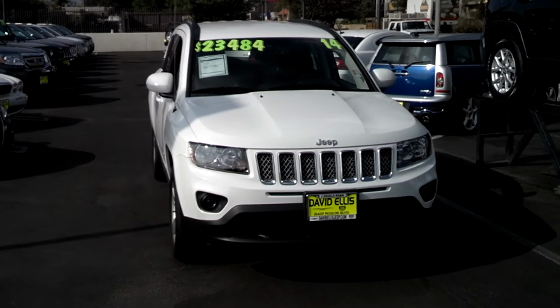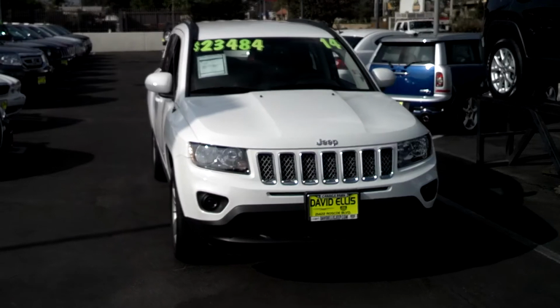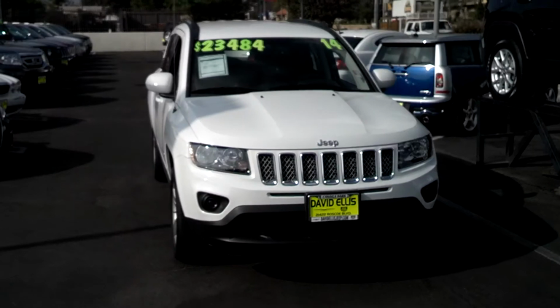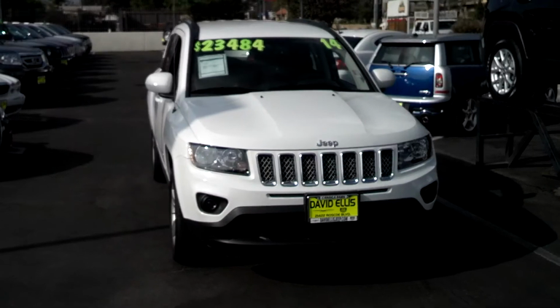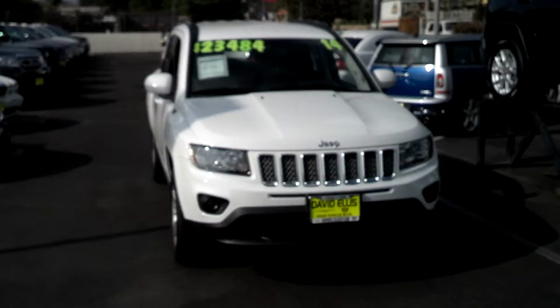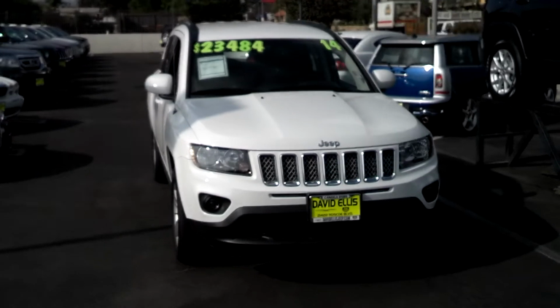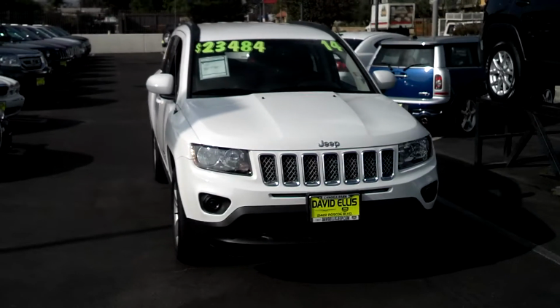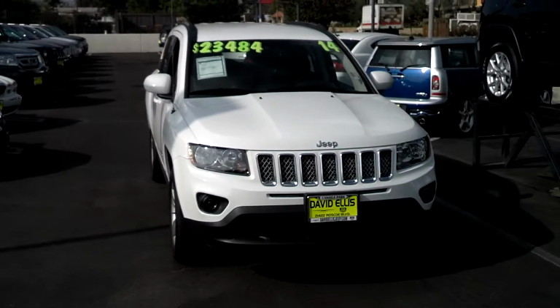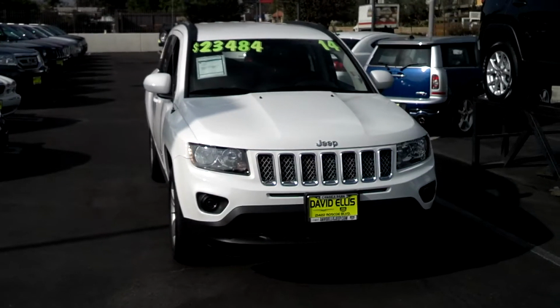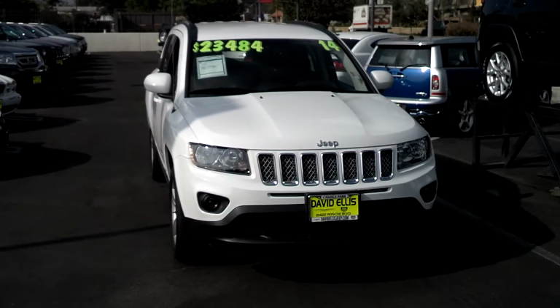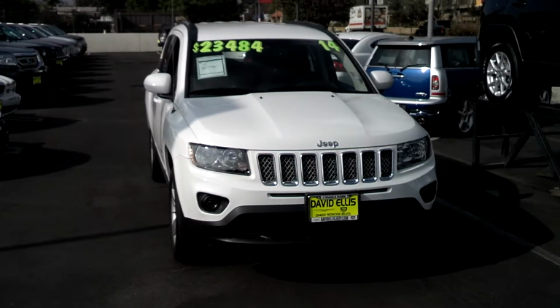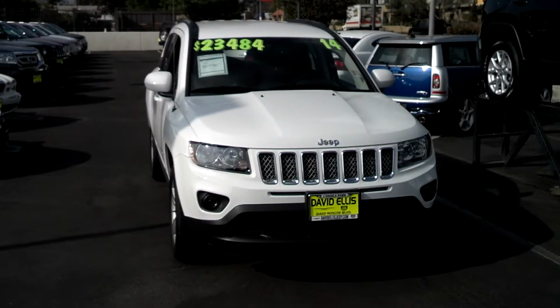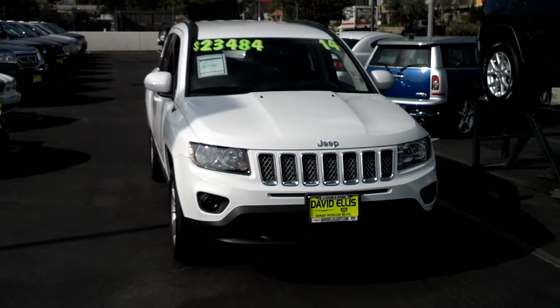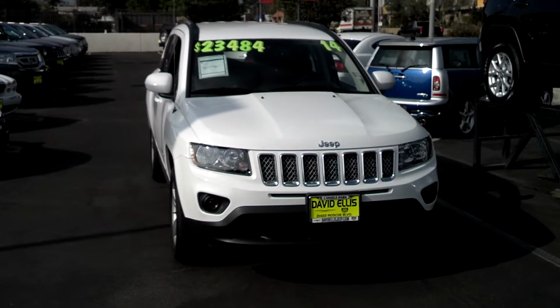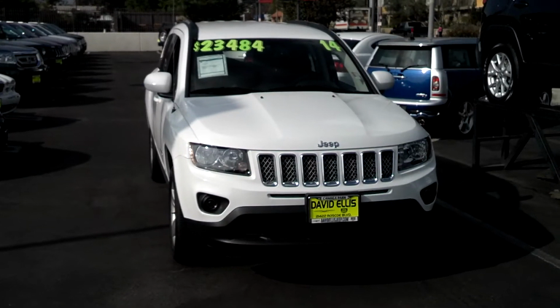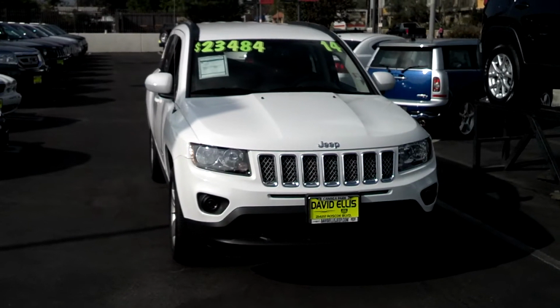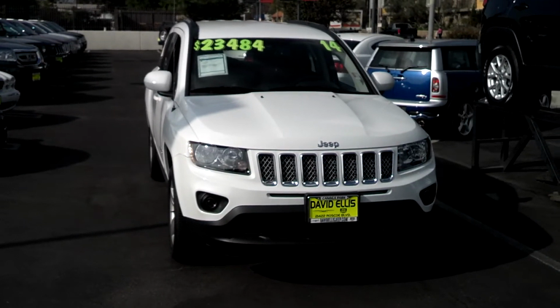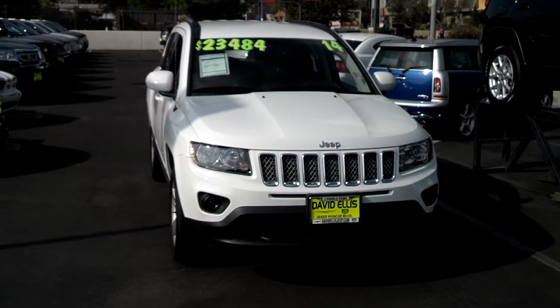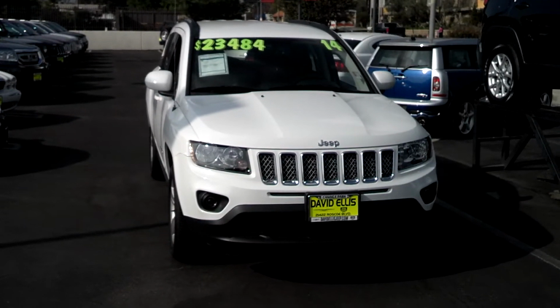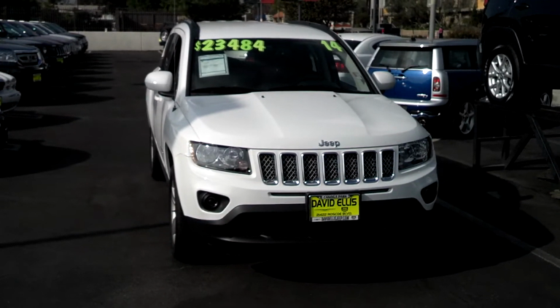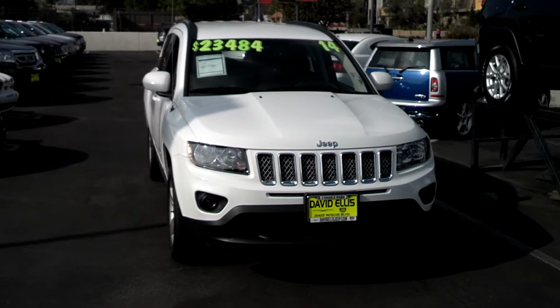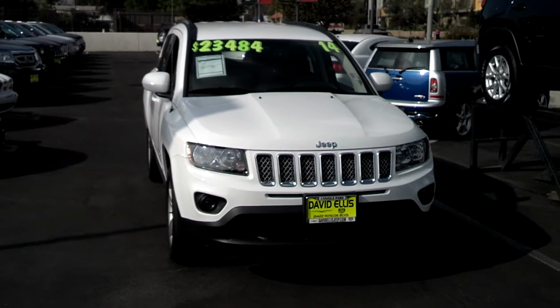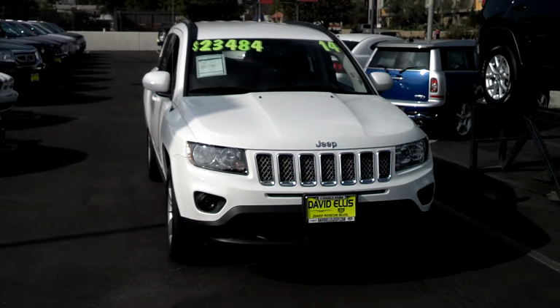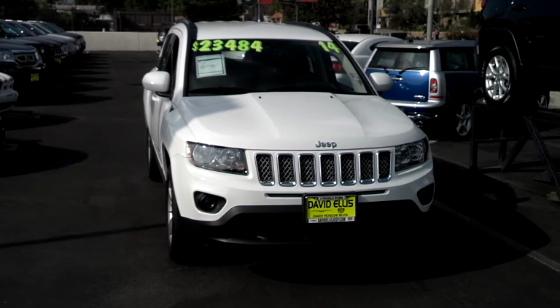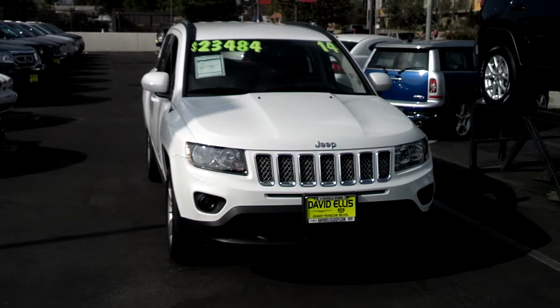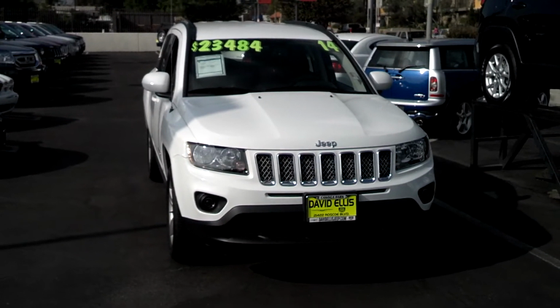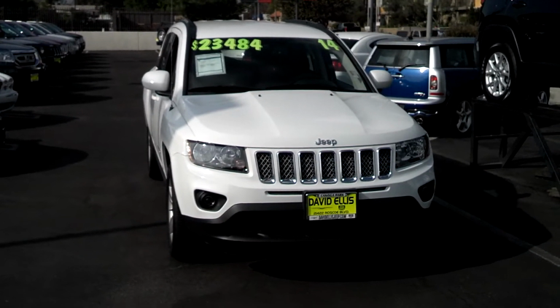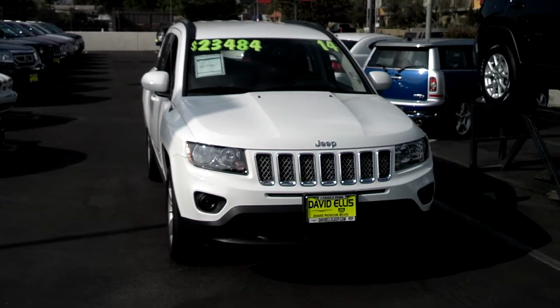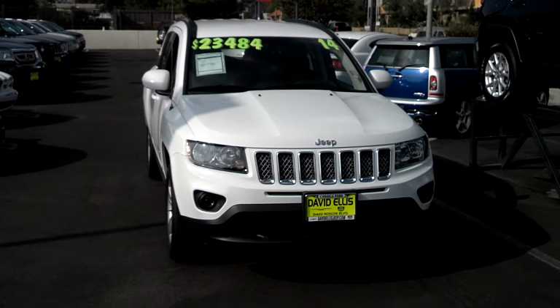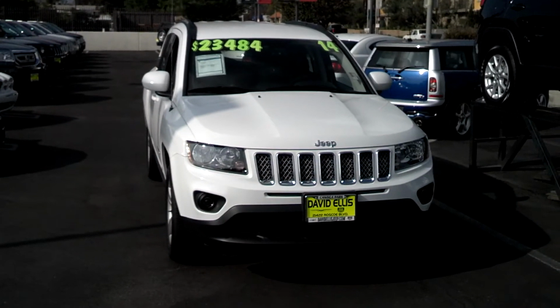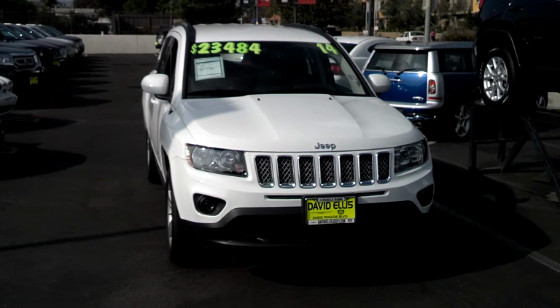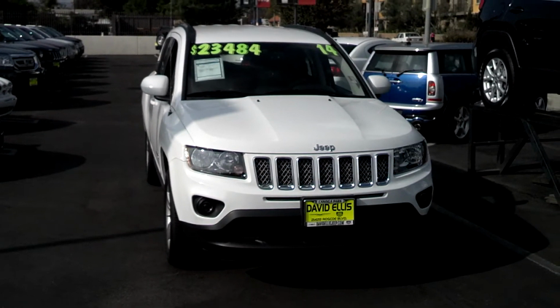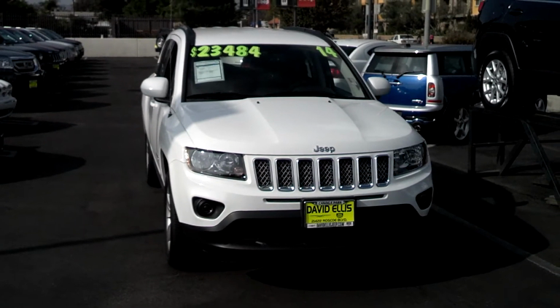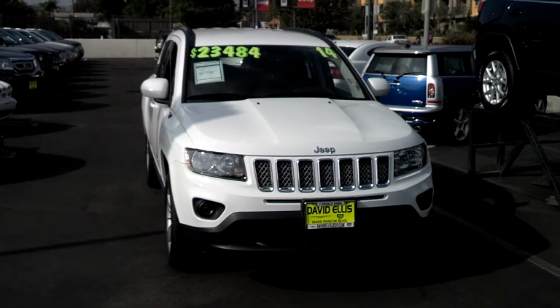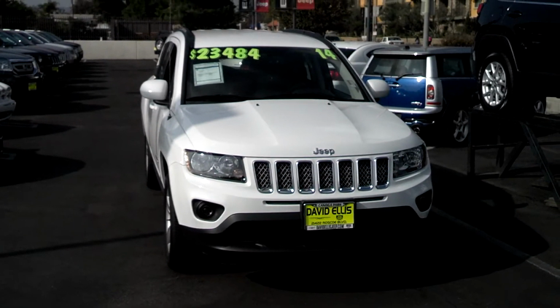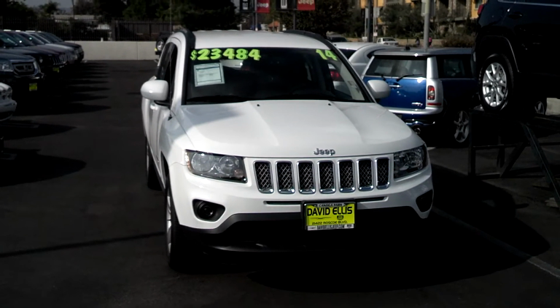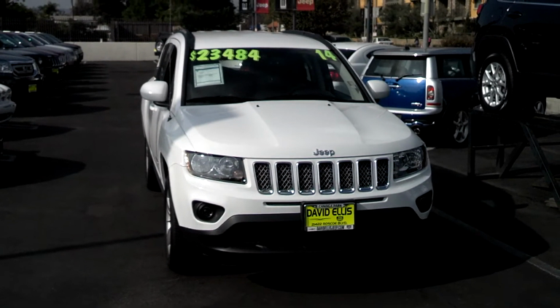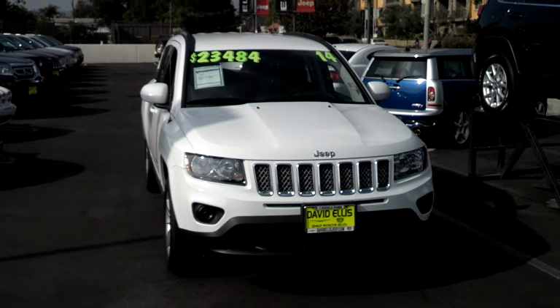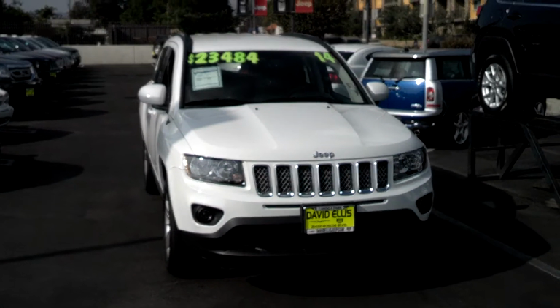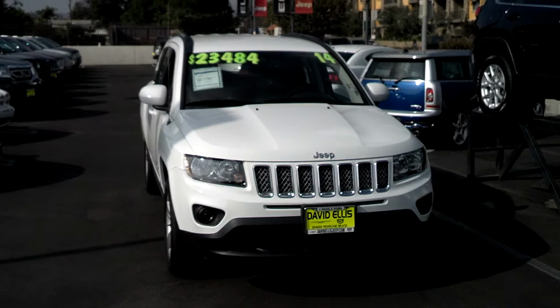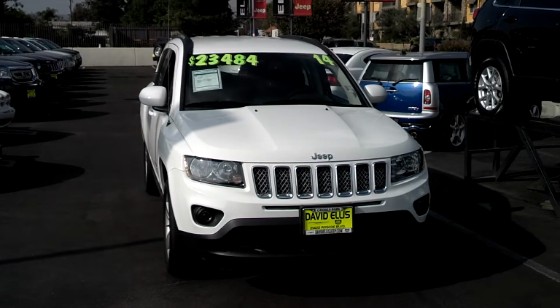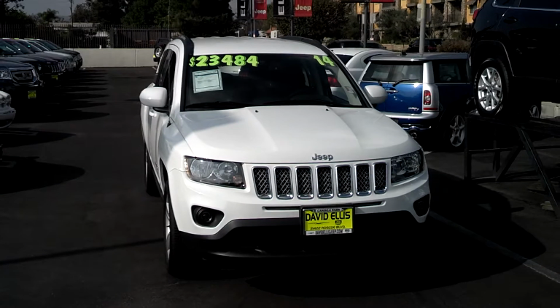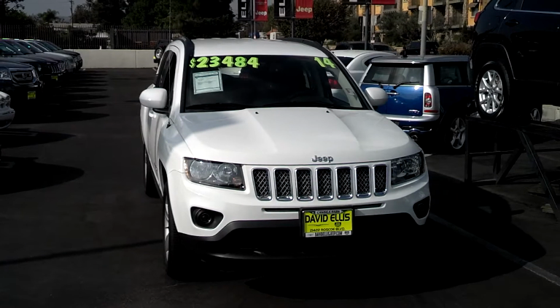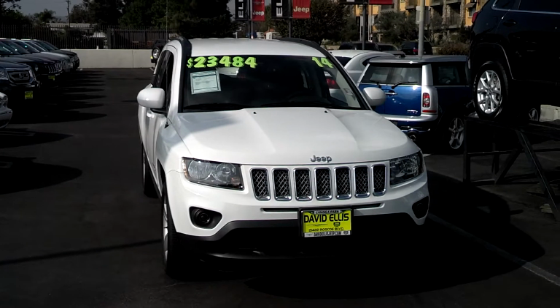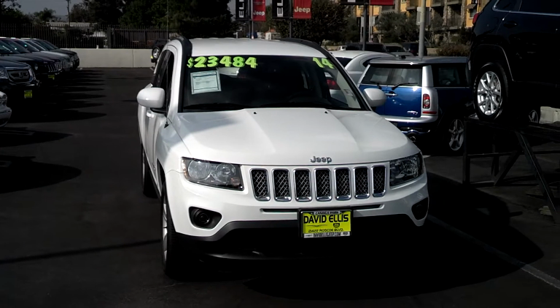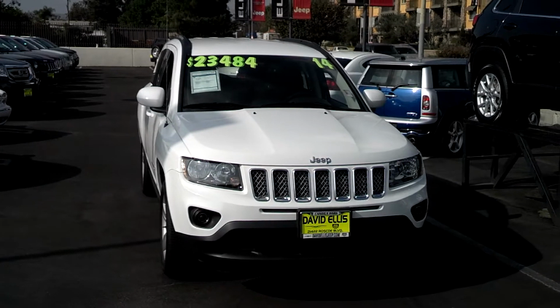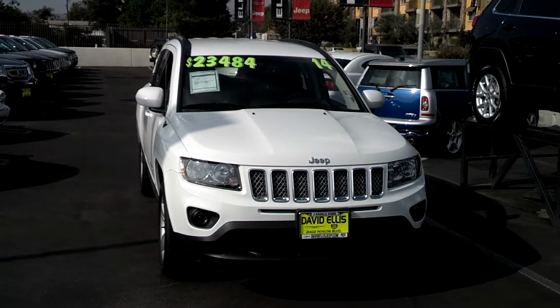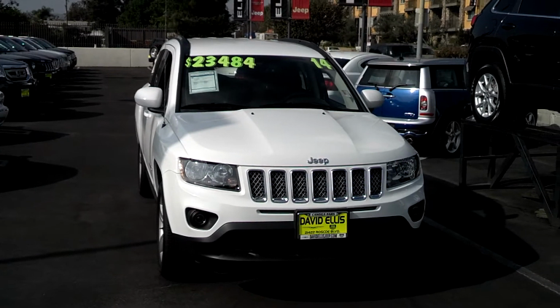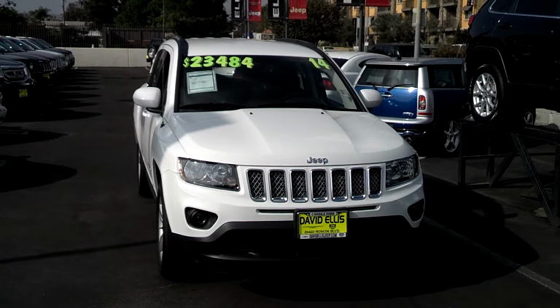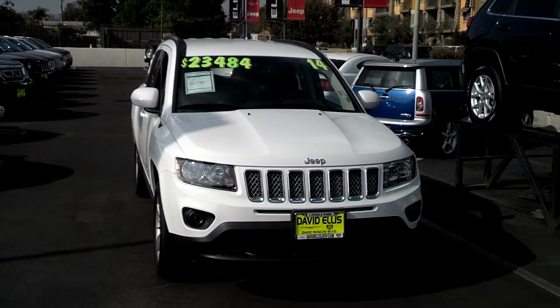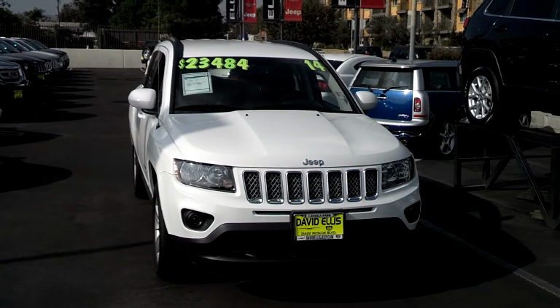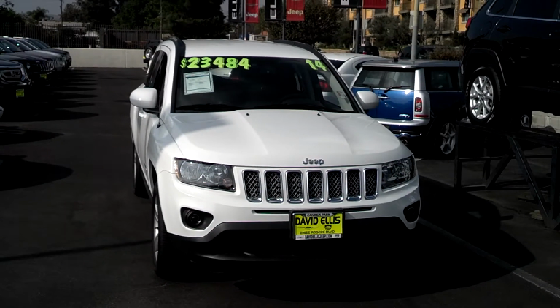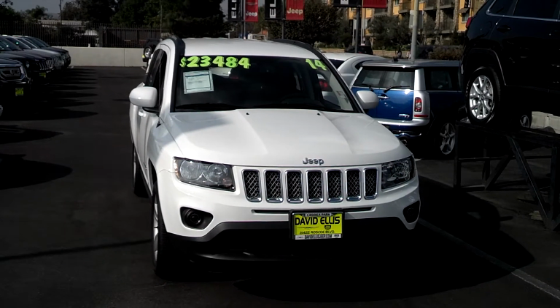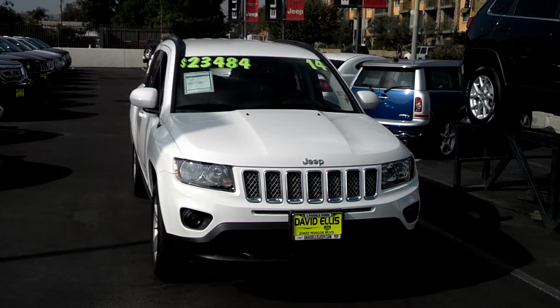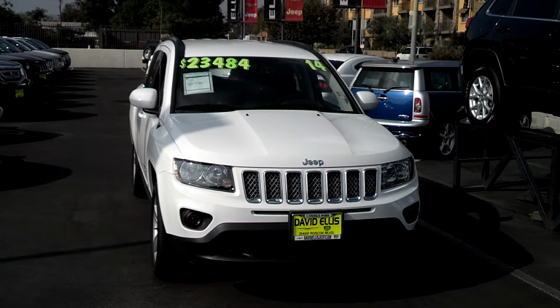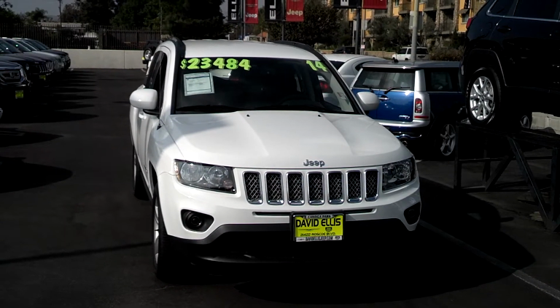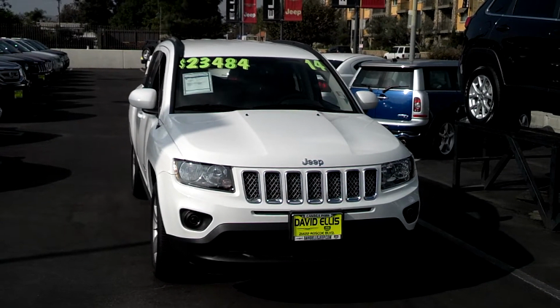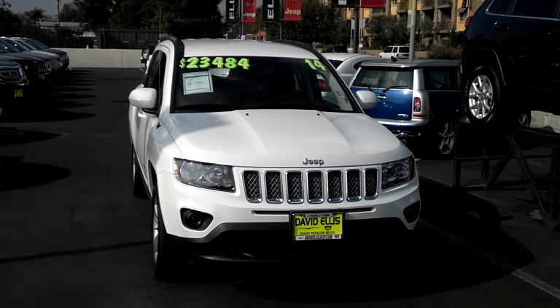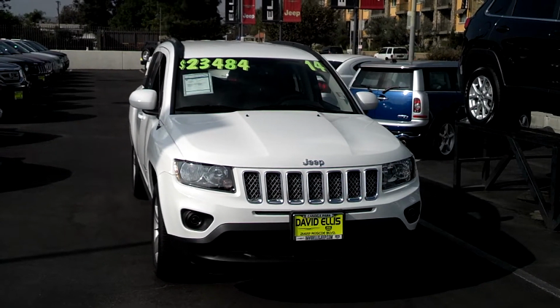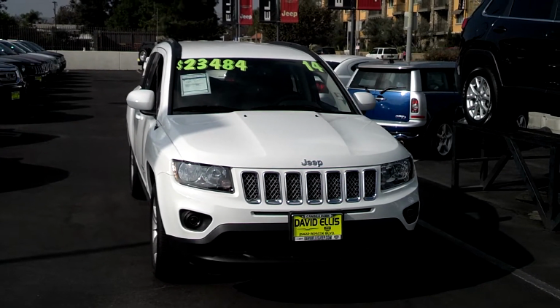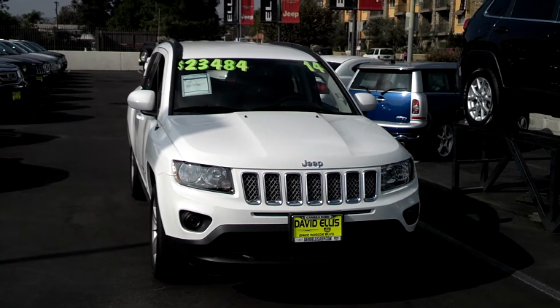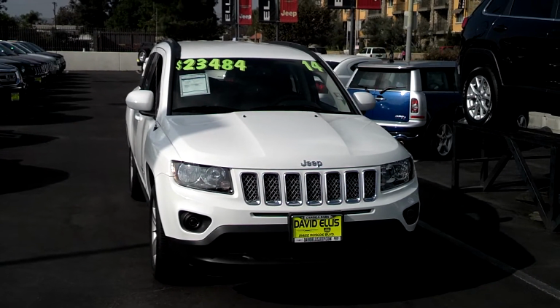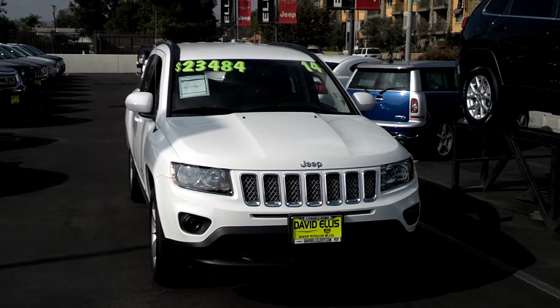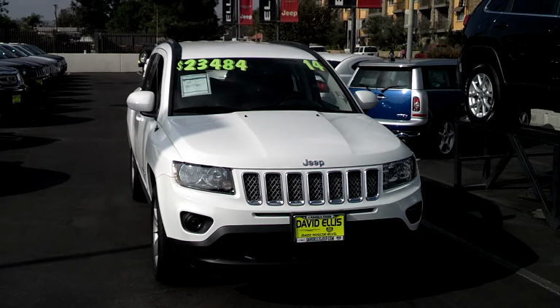Hello everyone, this is Victor at David Ellis Chrysler Jeep. Today I'd like to show you this 2014 Jeep Compass Latitude.